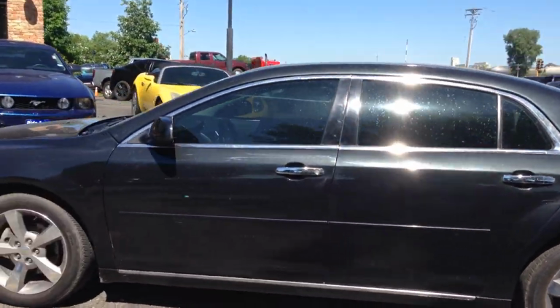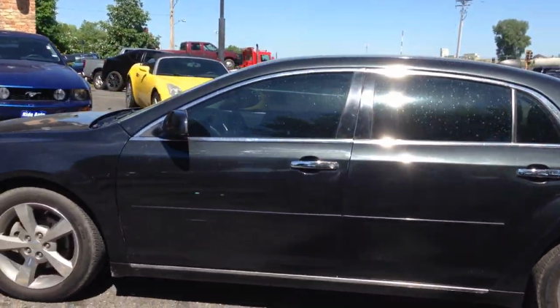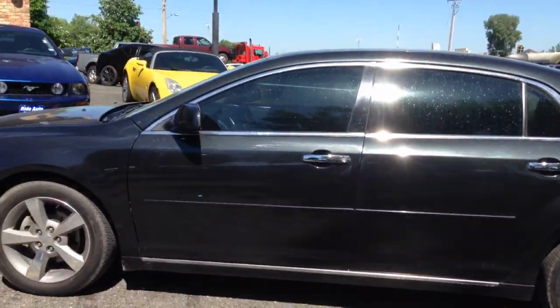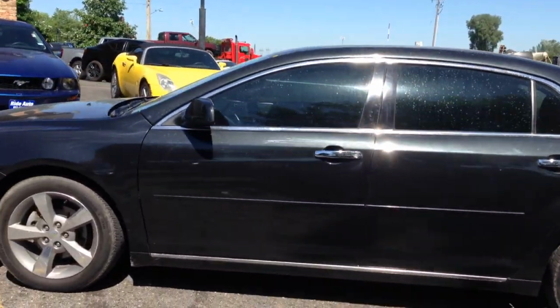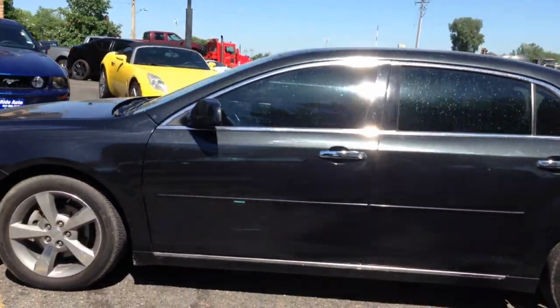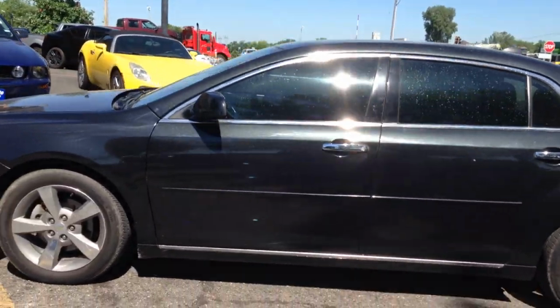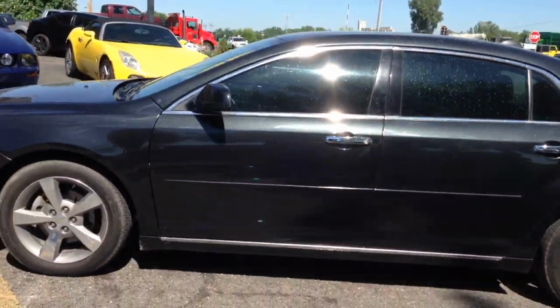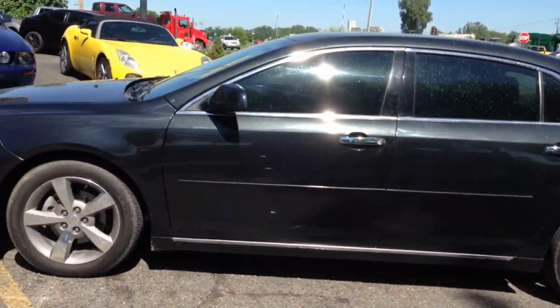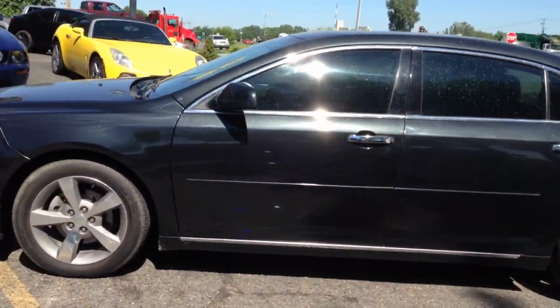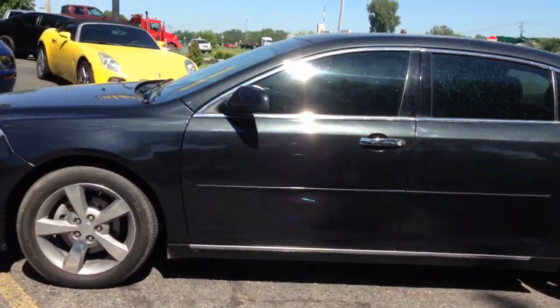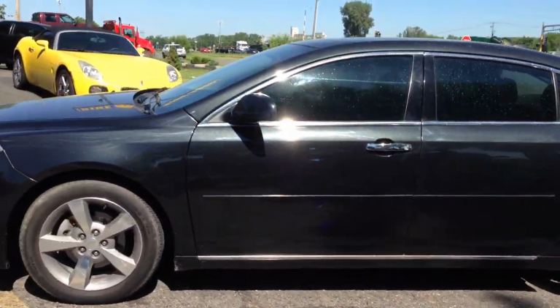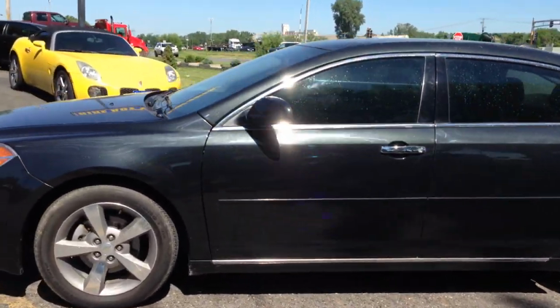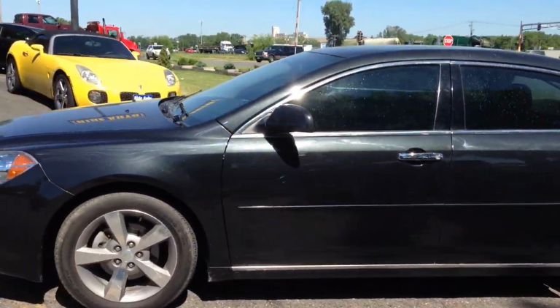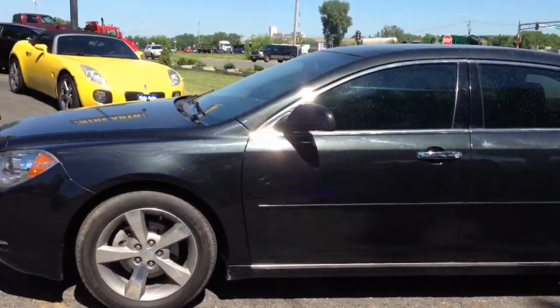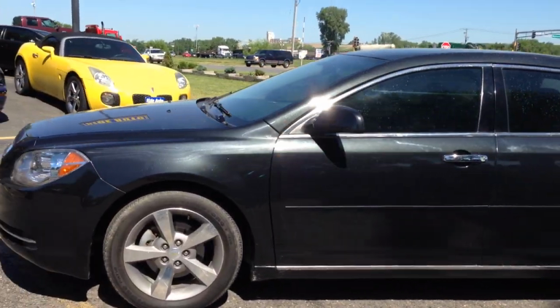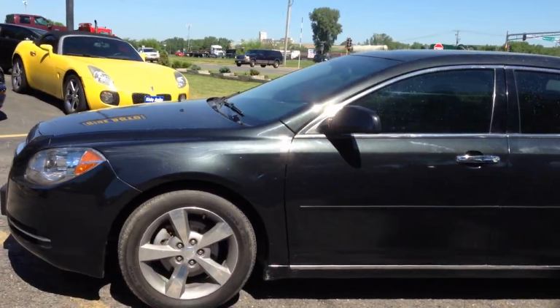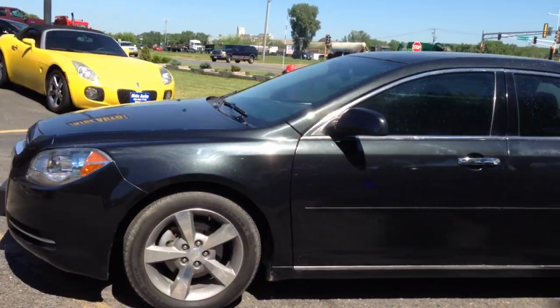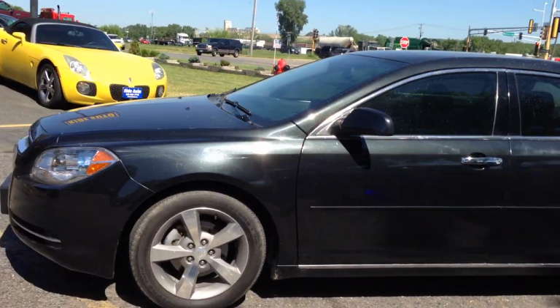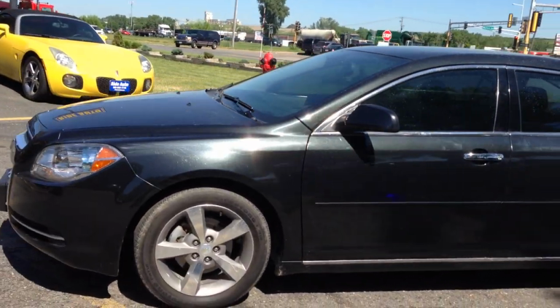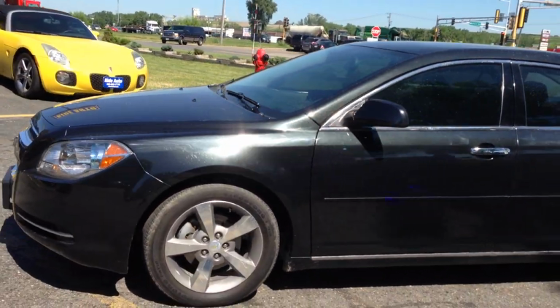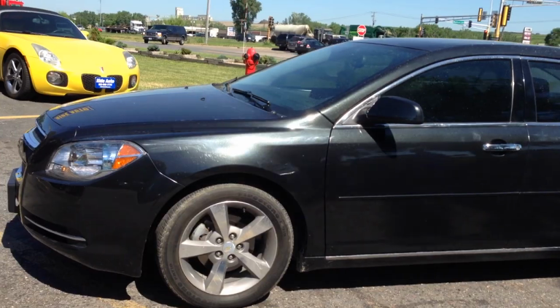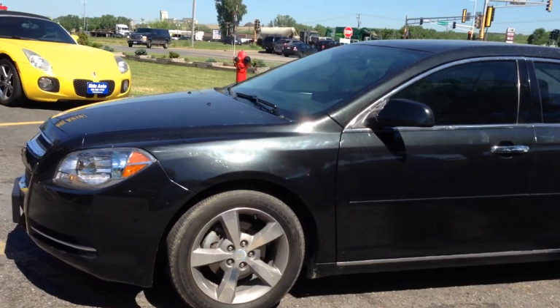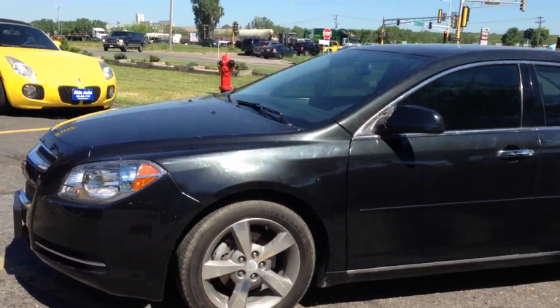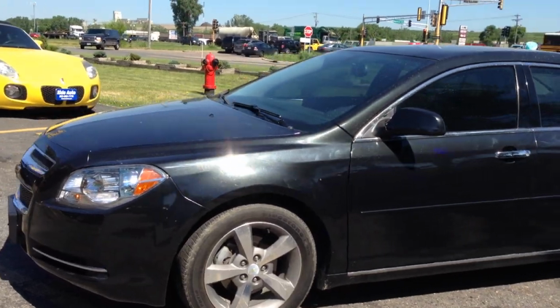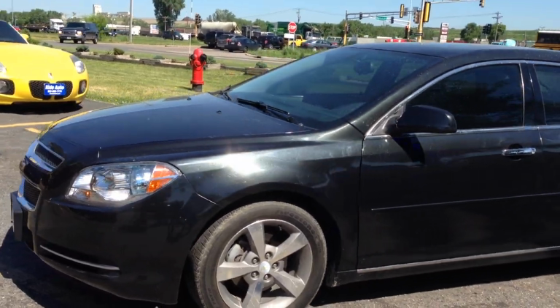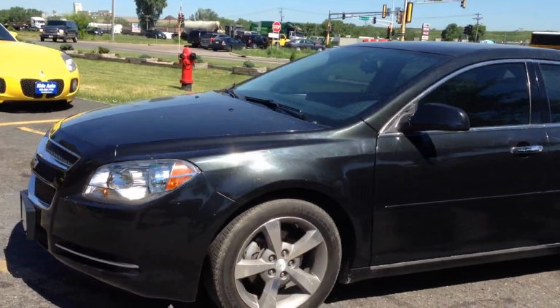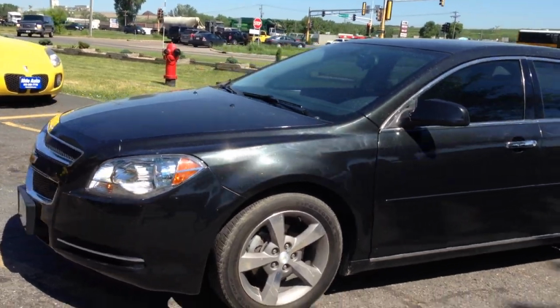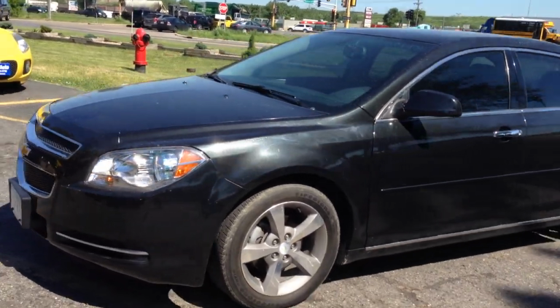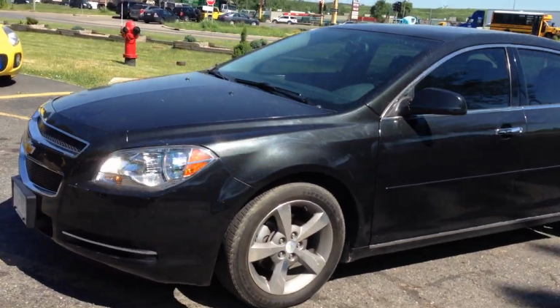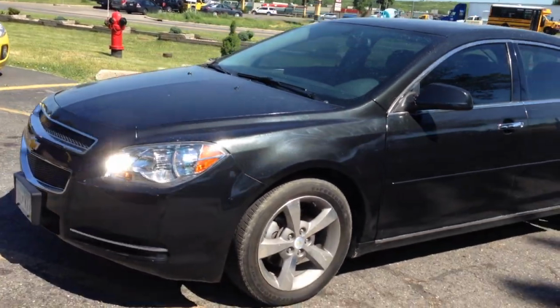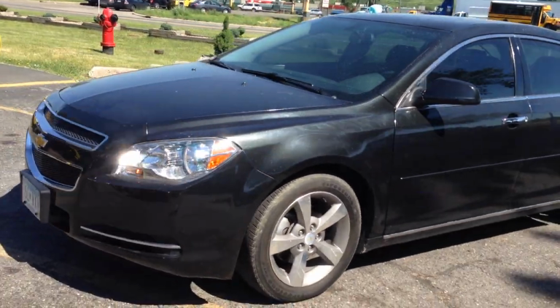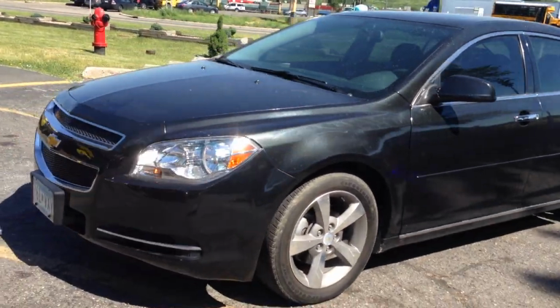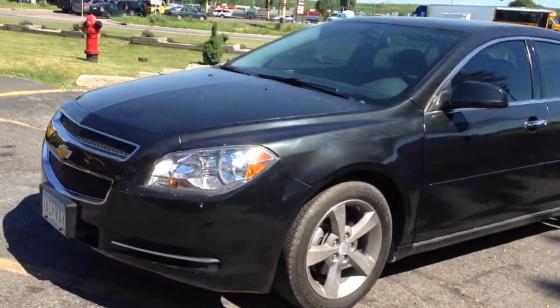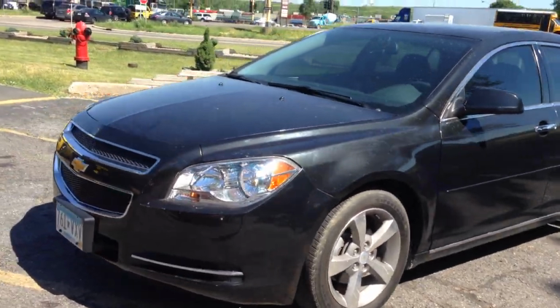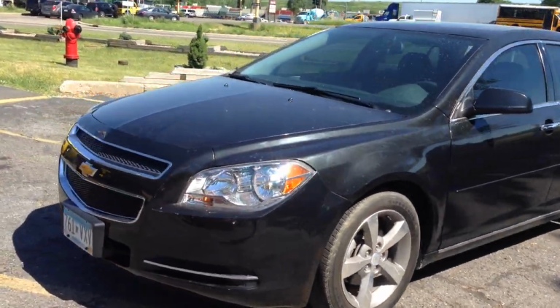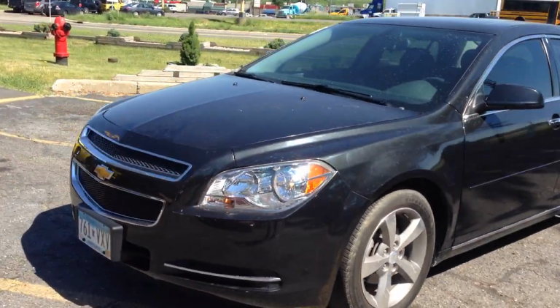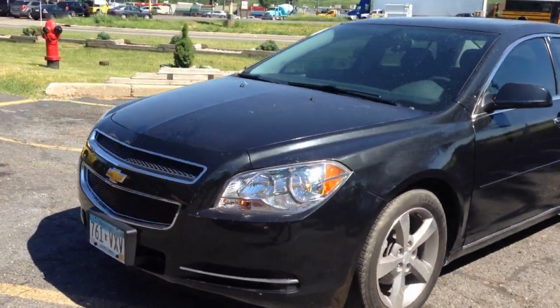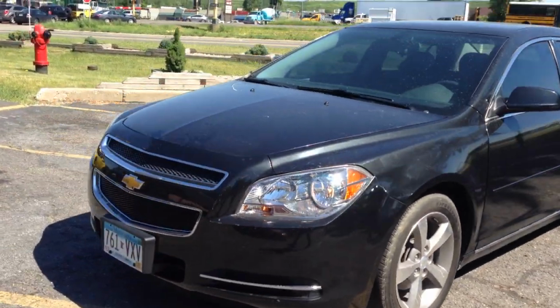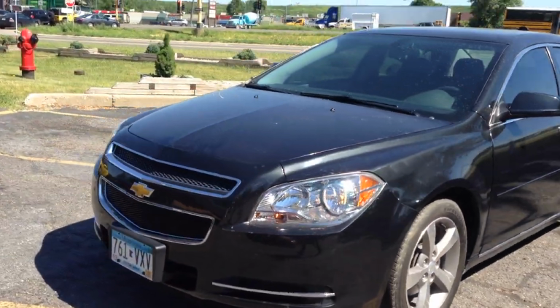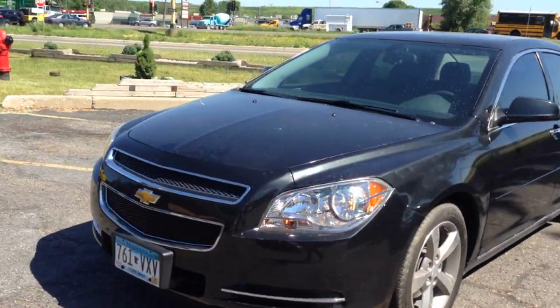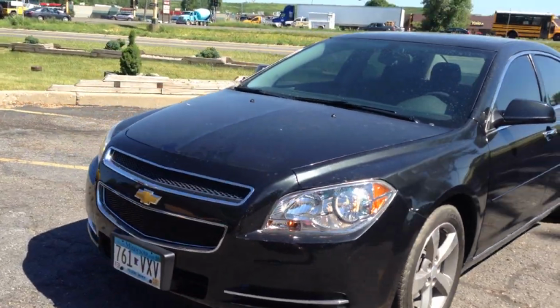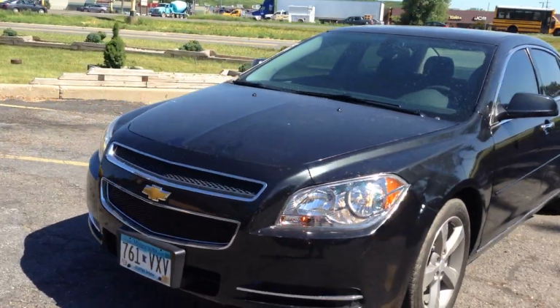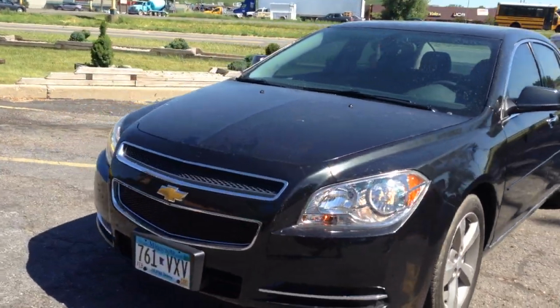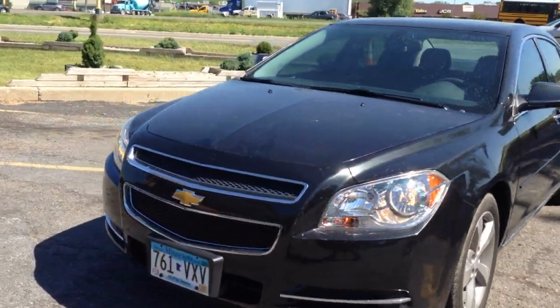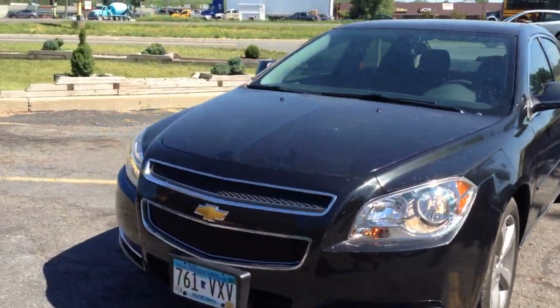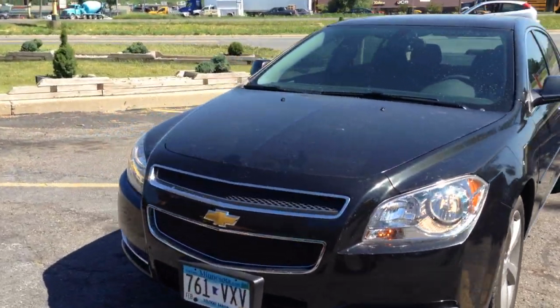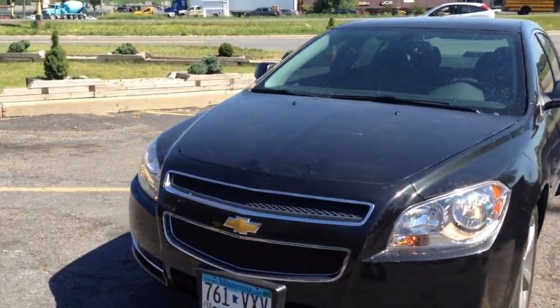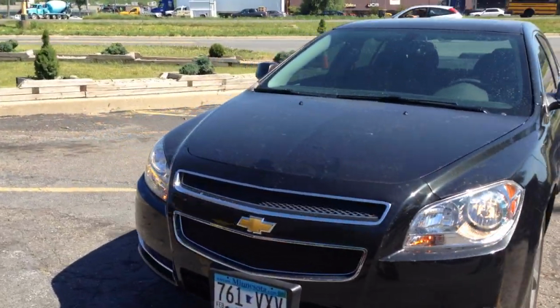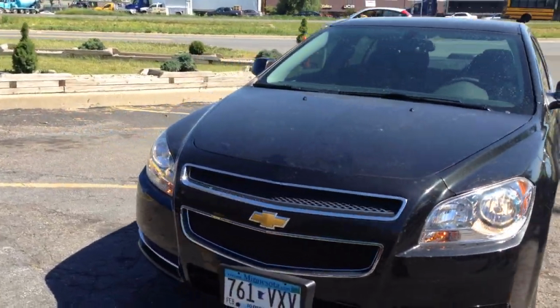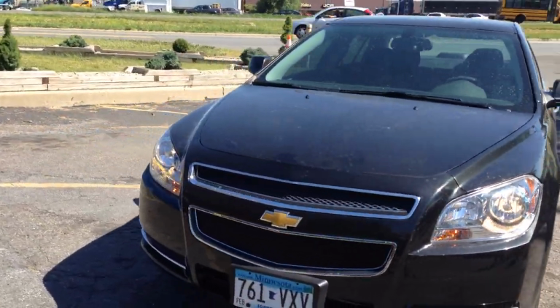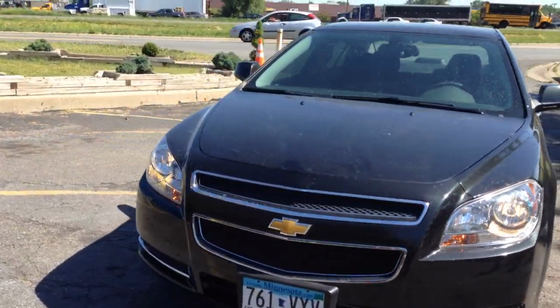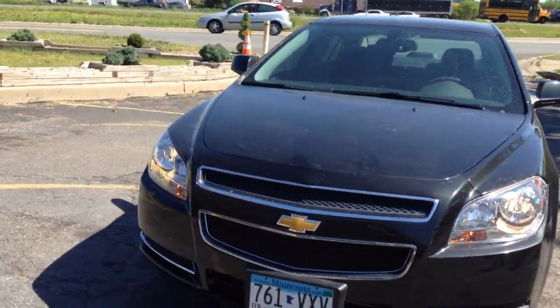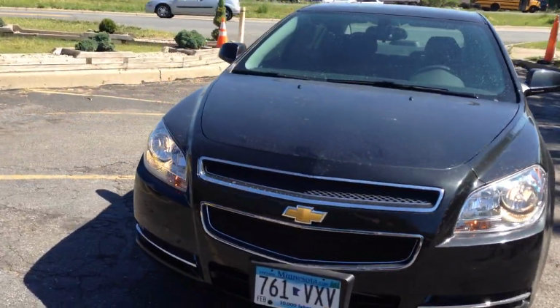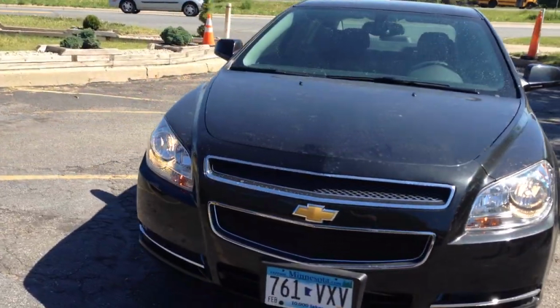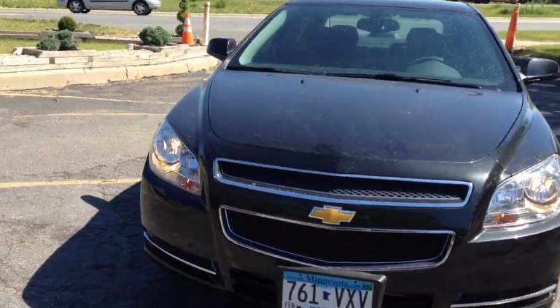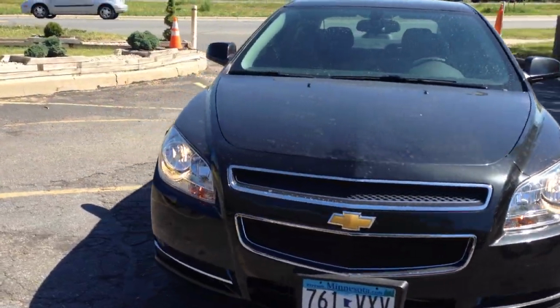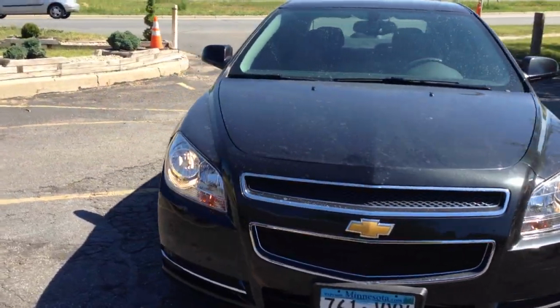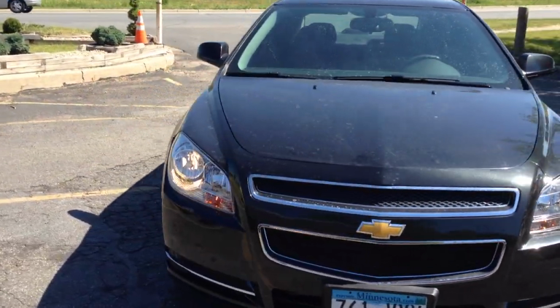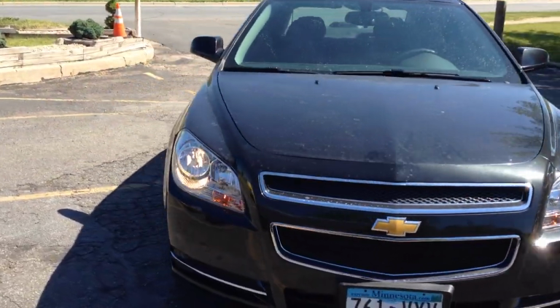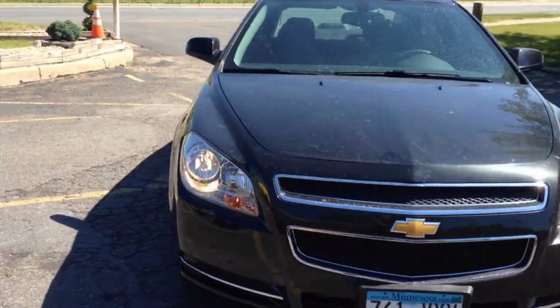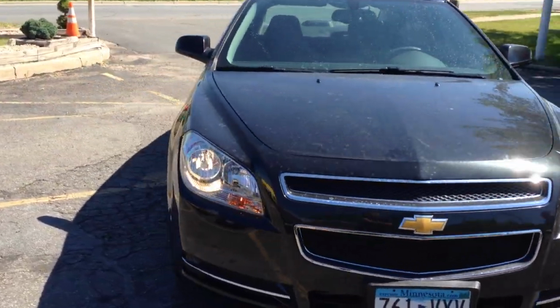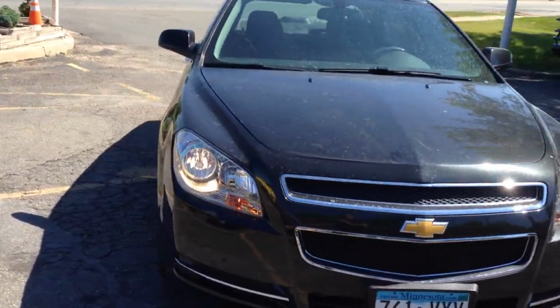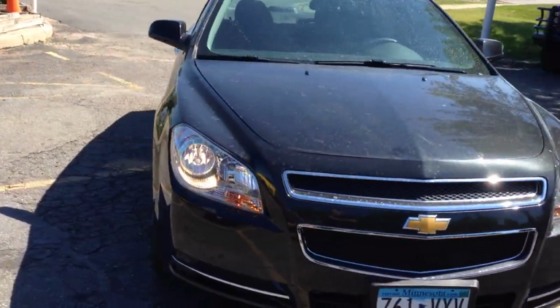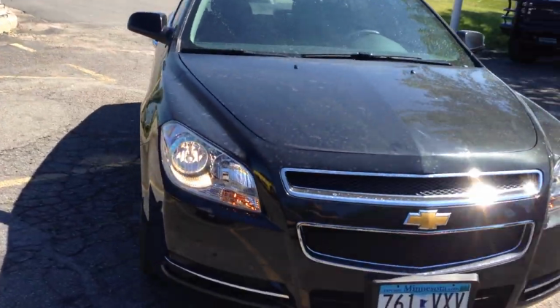We took this vehicle on consignment from a really good customer. We're helping them sell the vehicle, and as you can see, it's really clean.